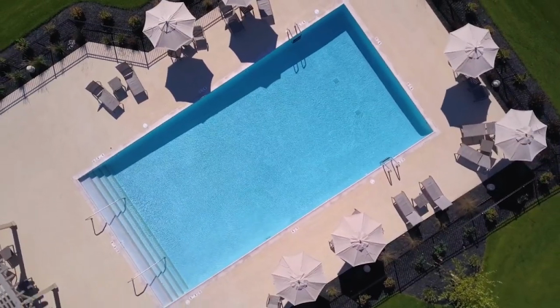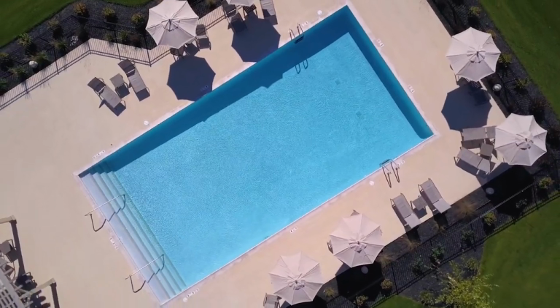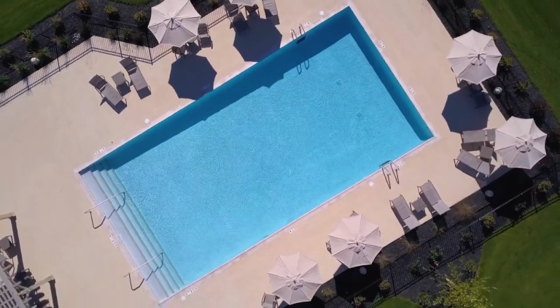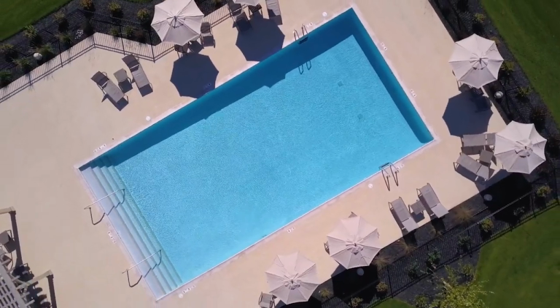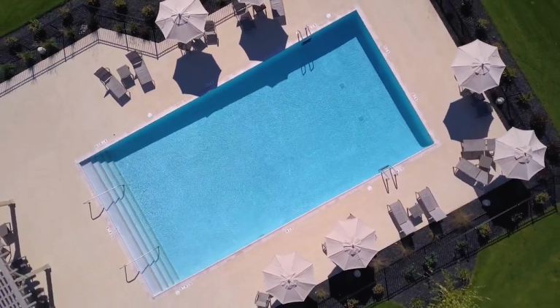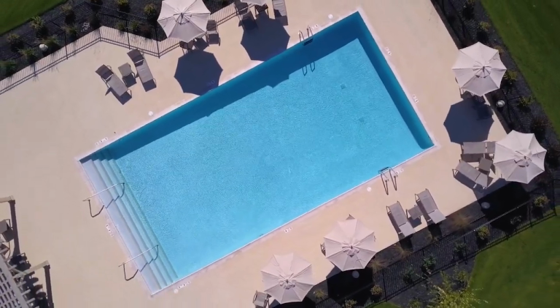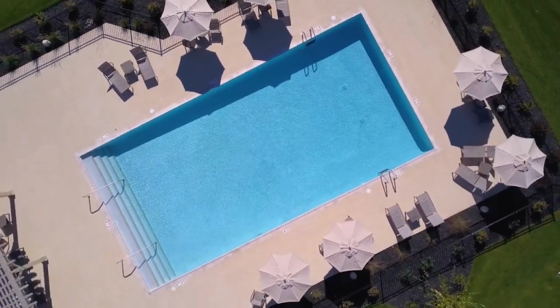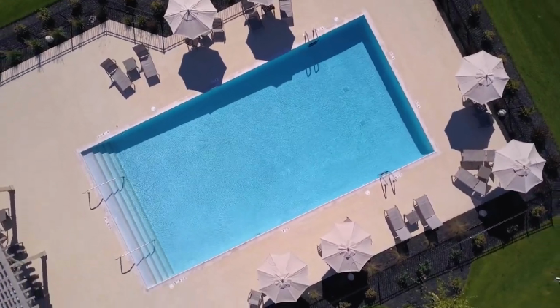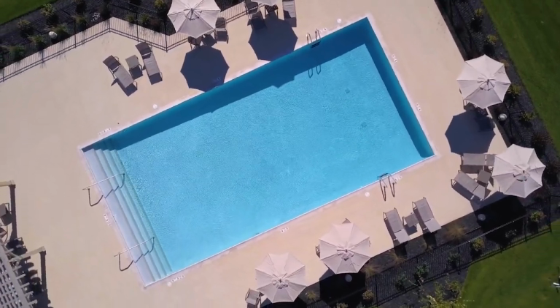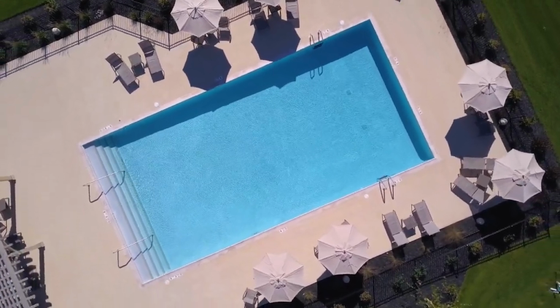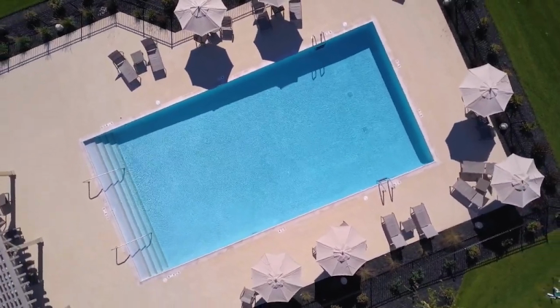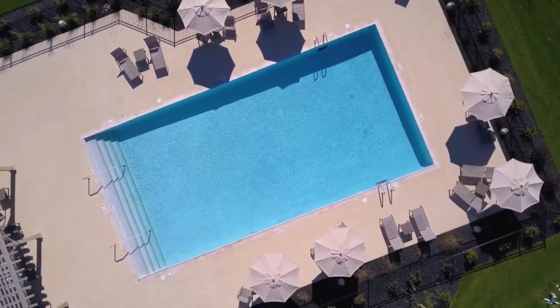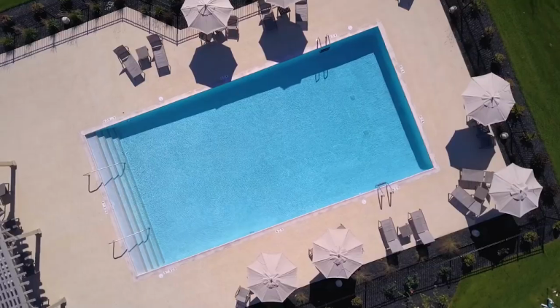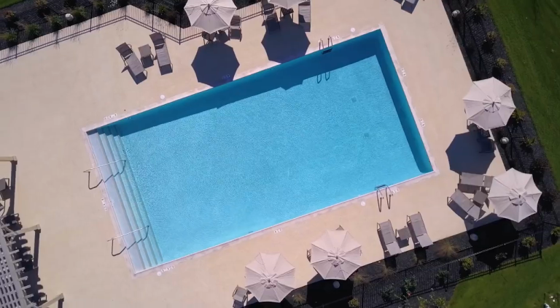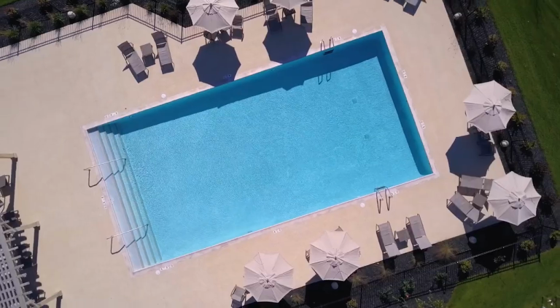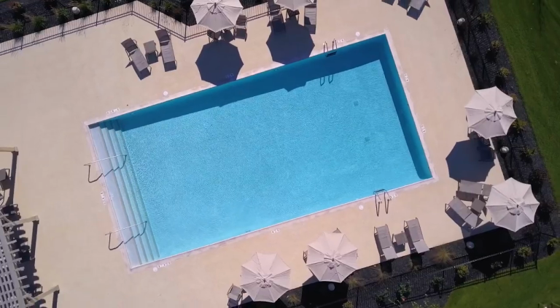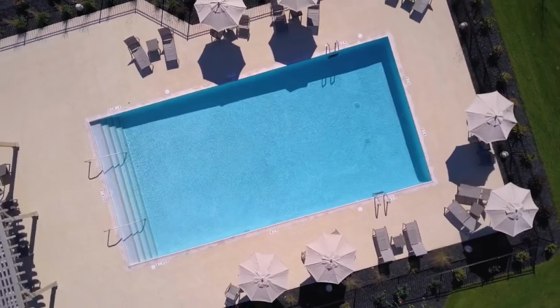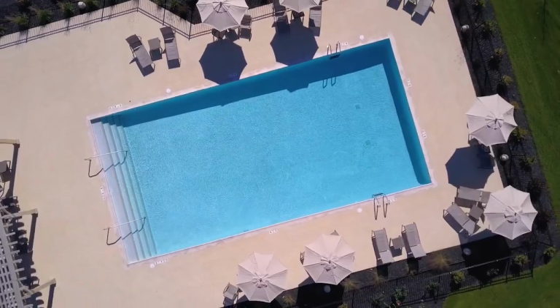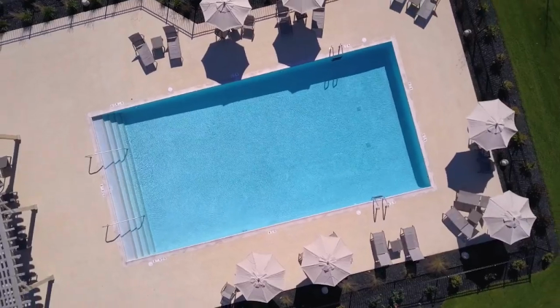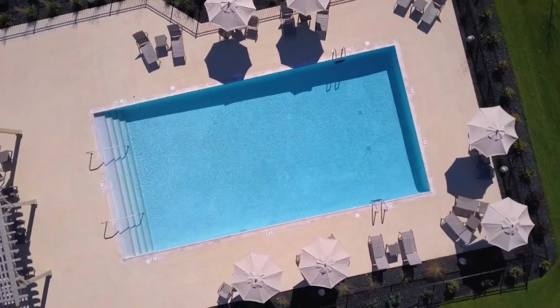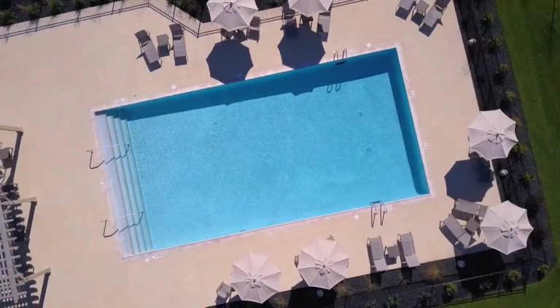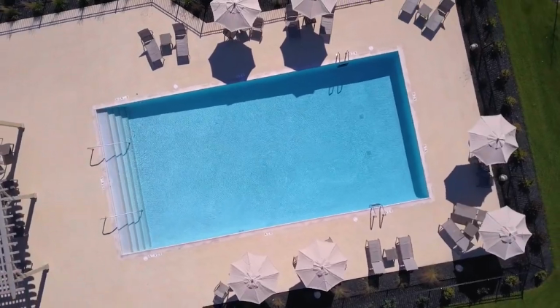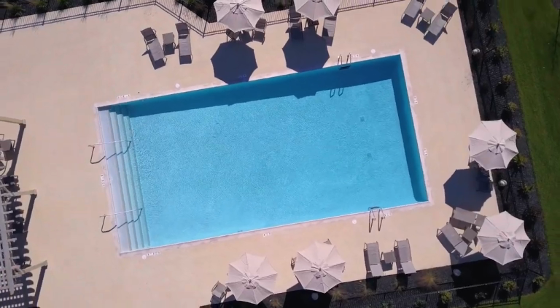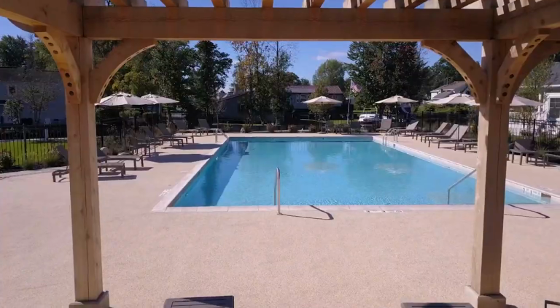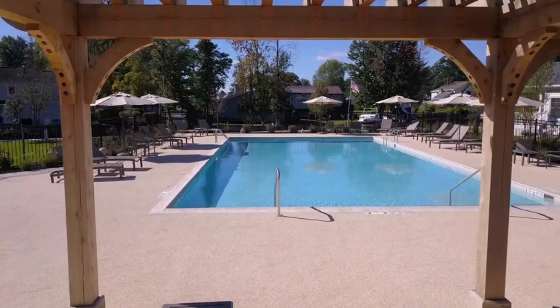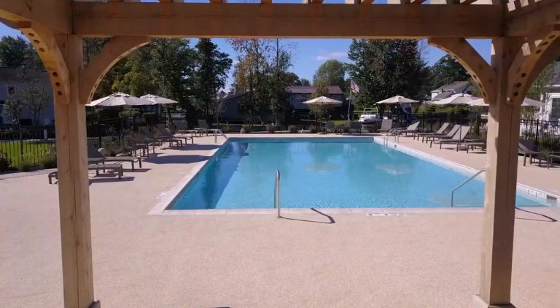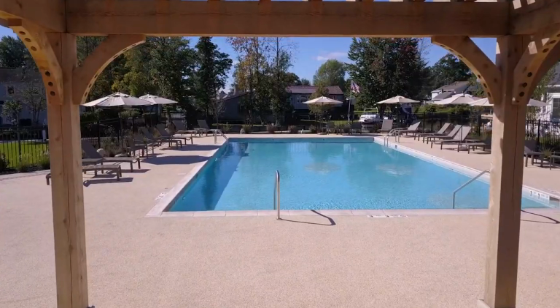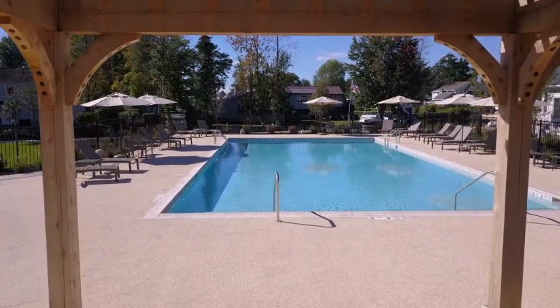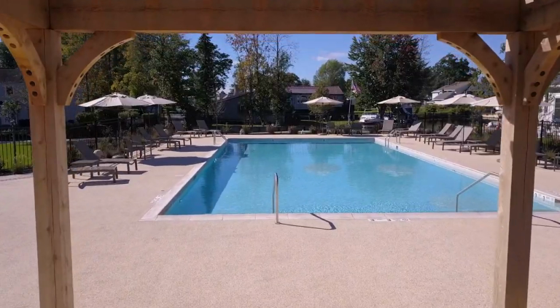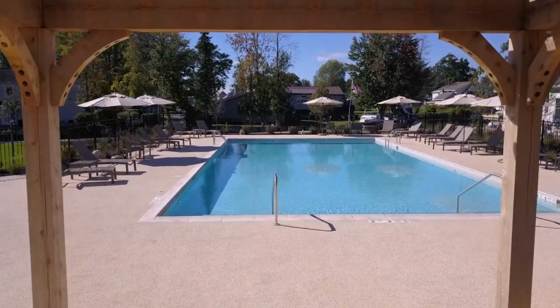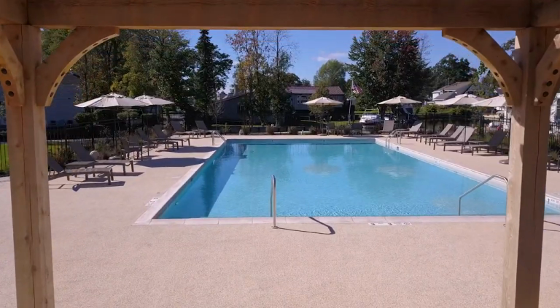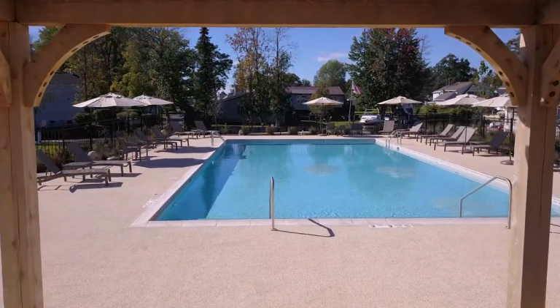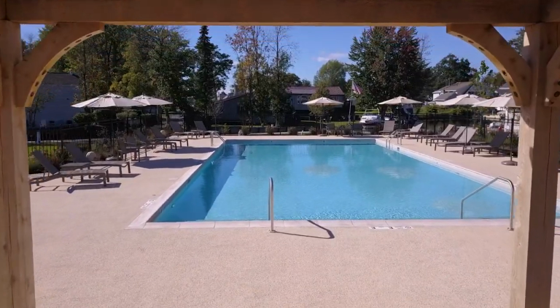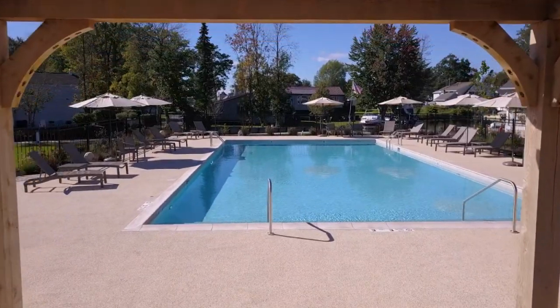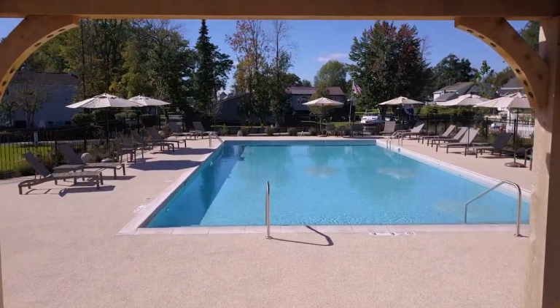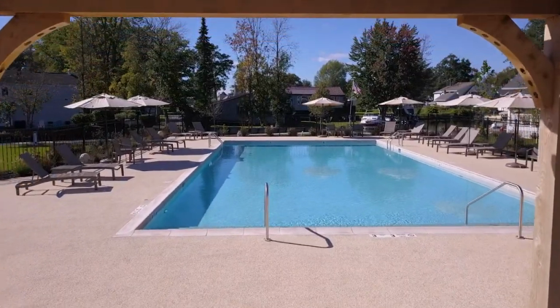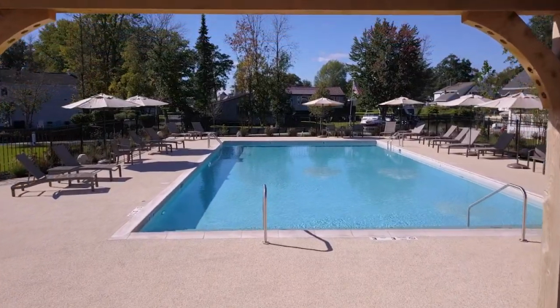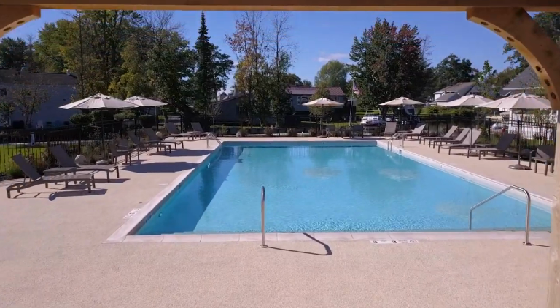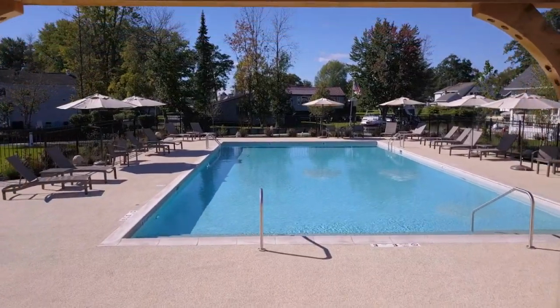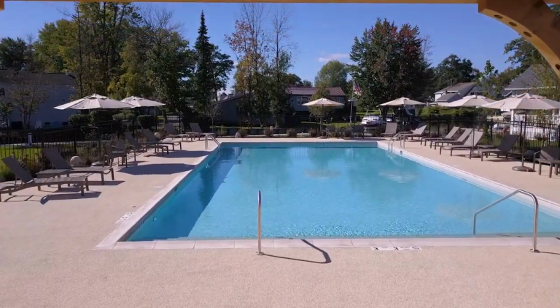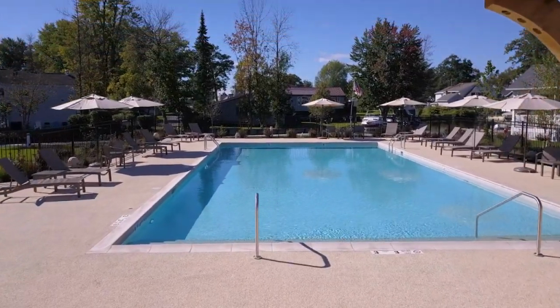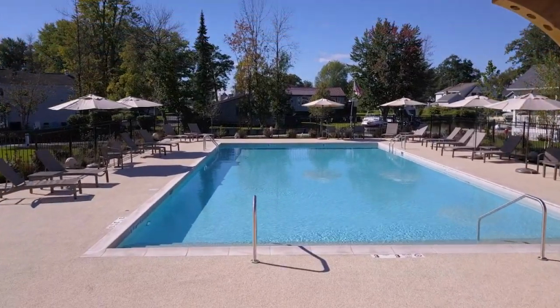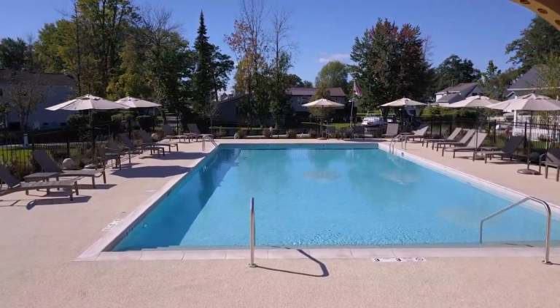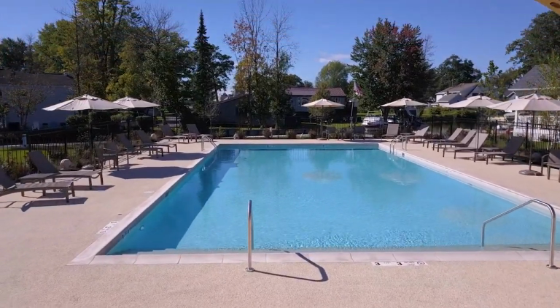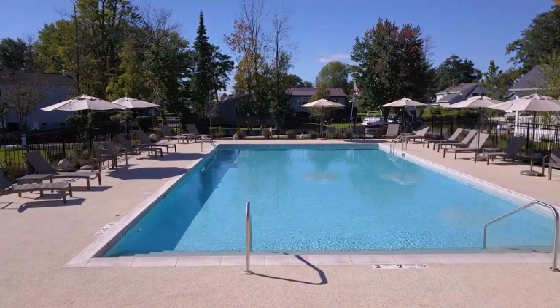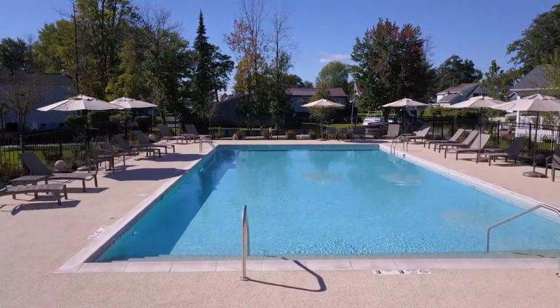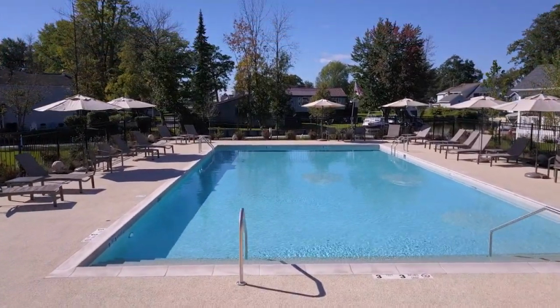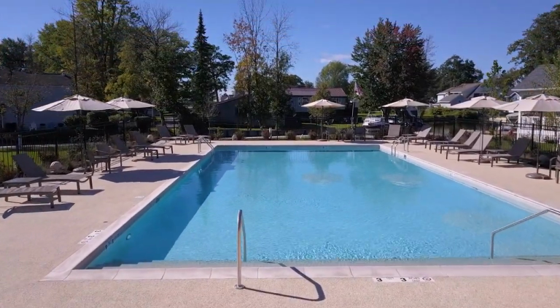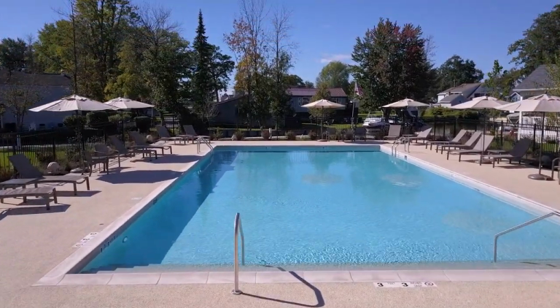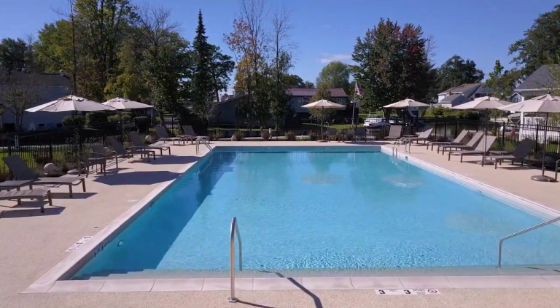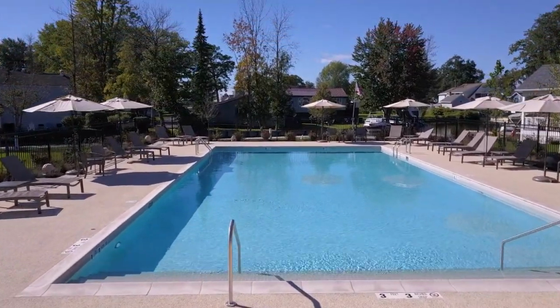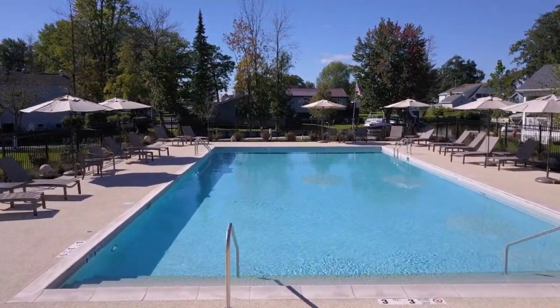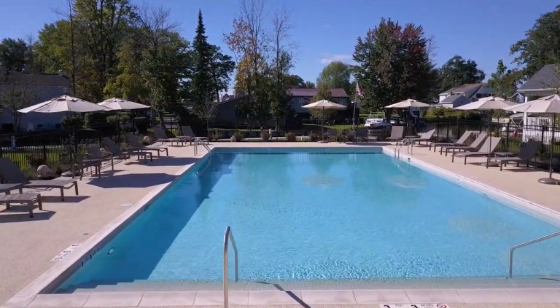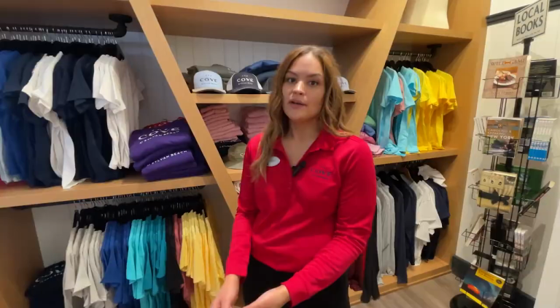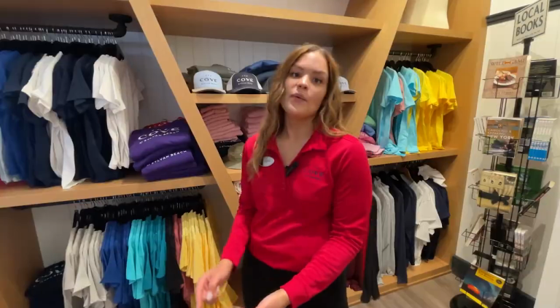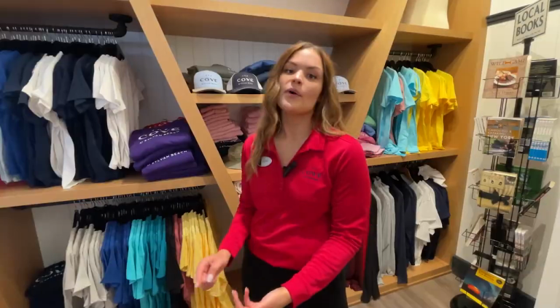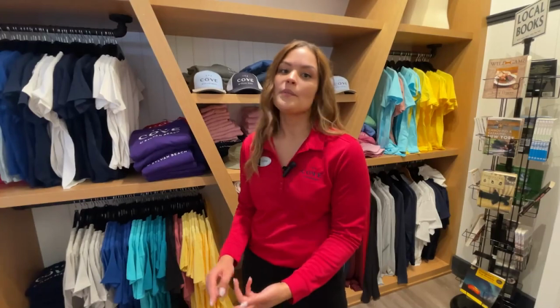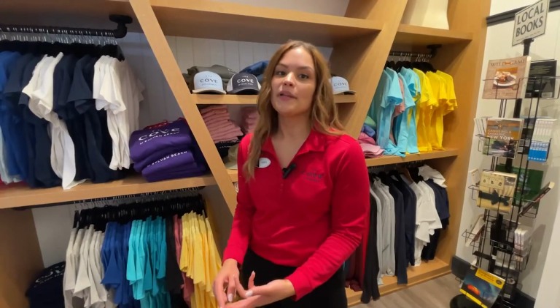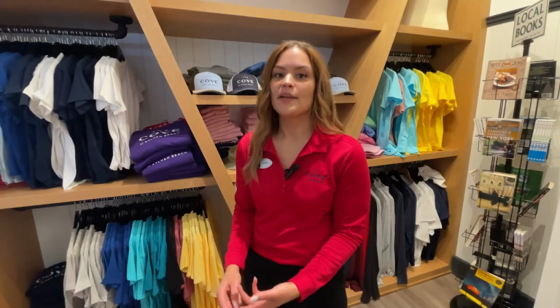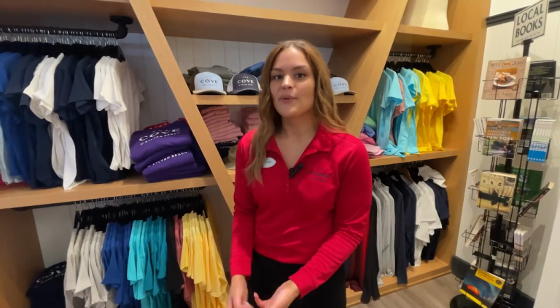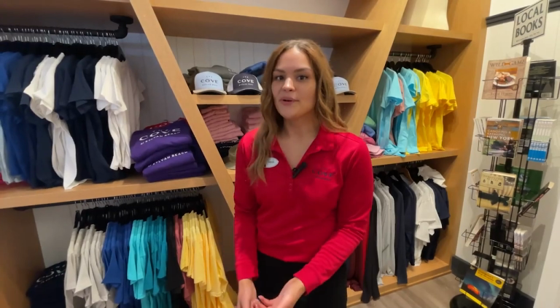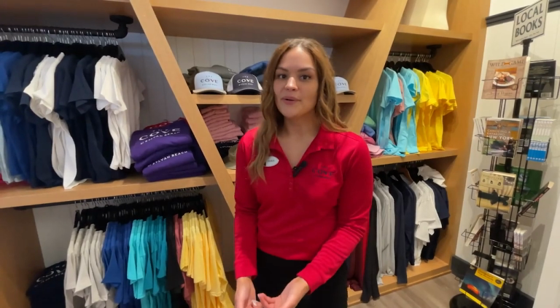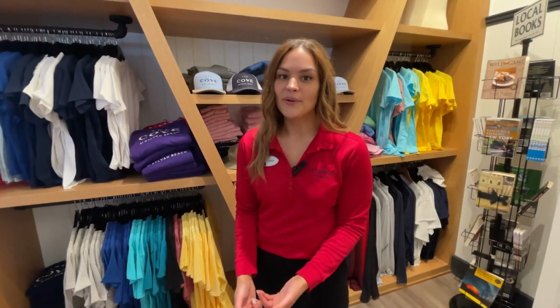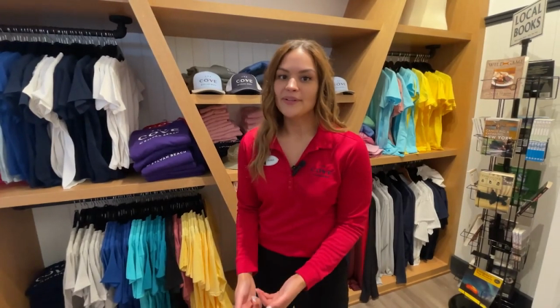For our guests, the pool is the place to be, whether you're lounging on the patio furniture under the umbrellas, swimming in the 72-degree water, or playing cornhole.